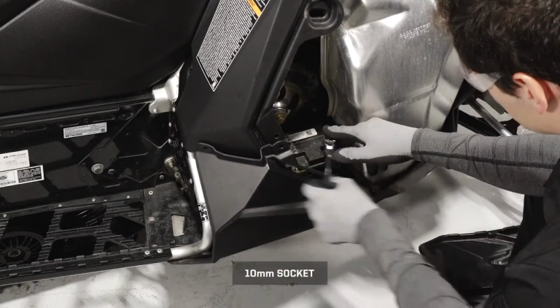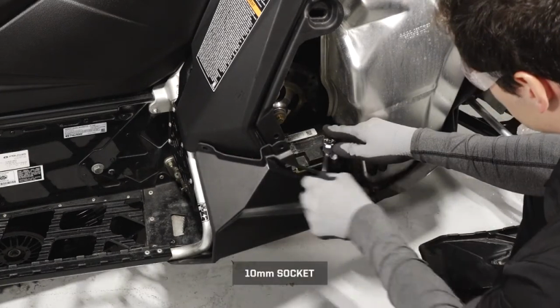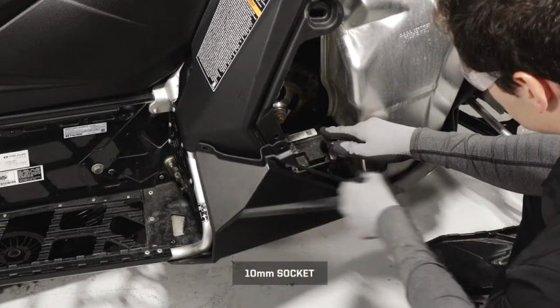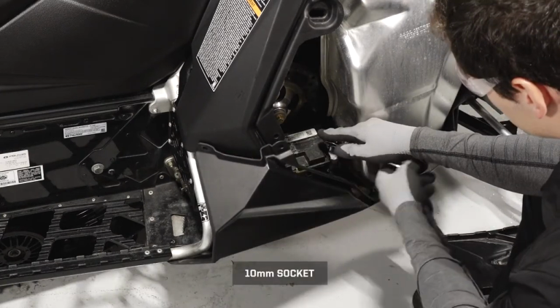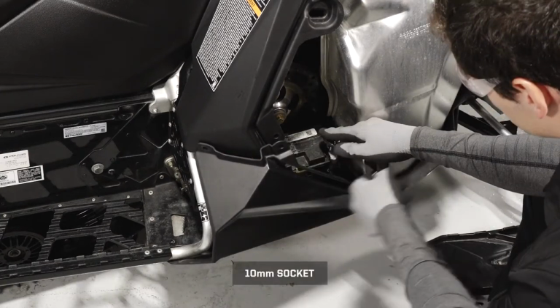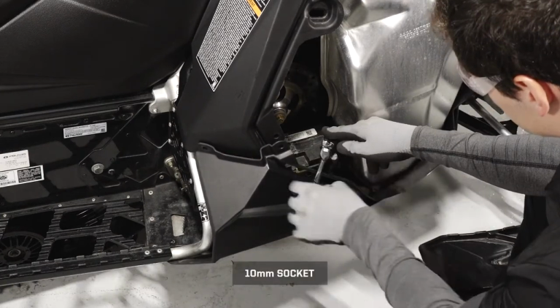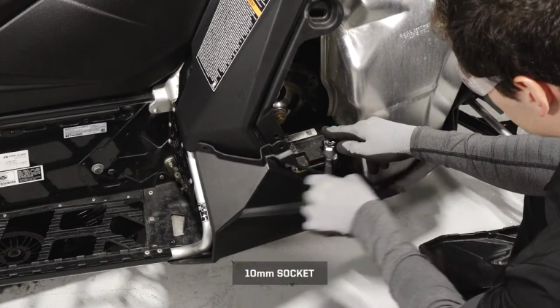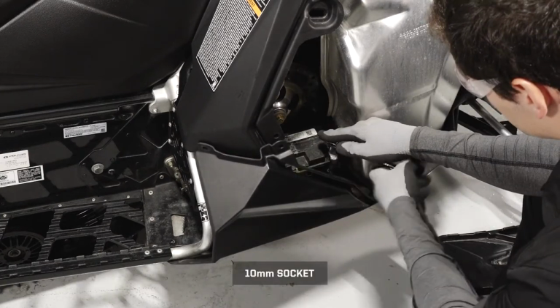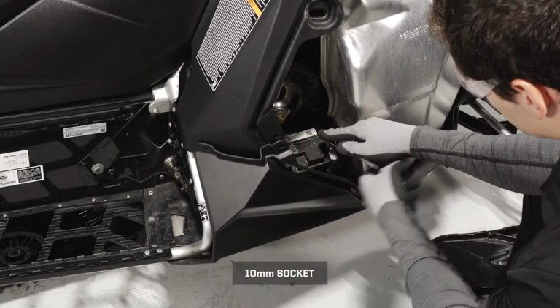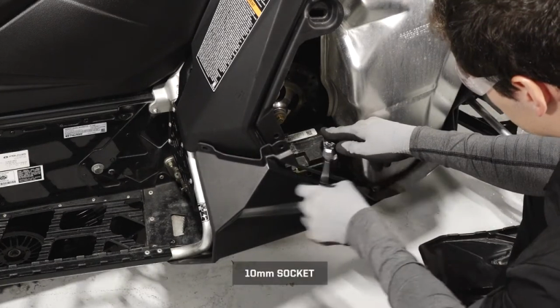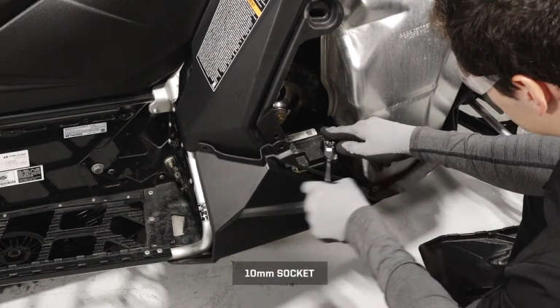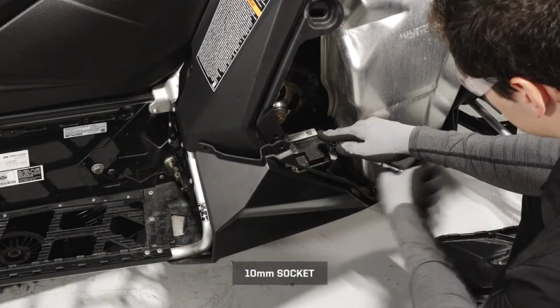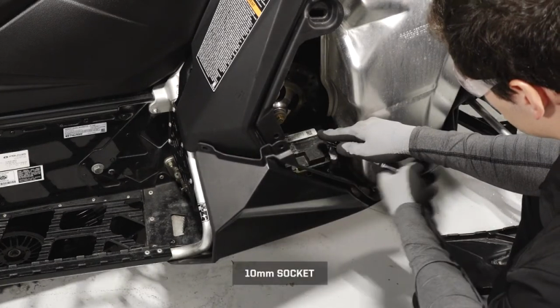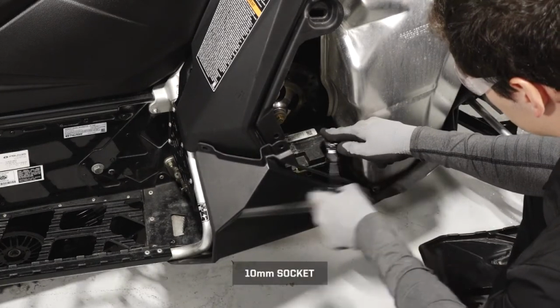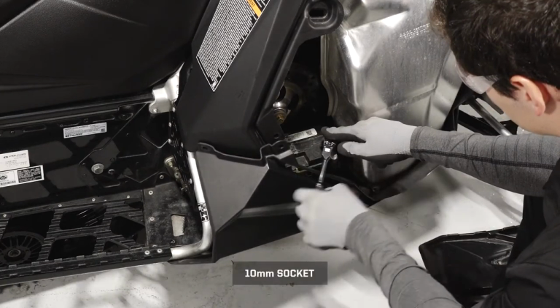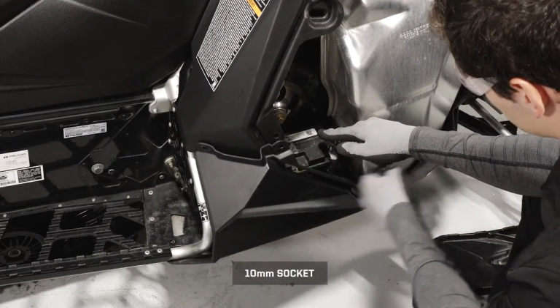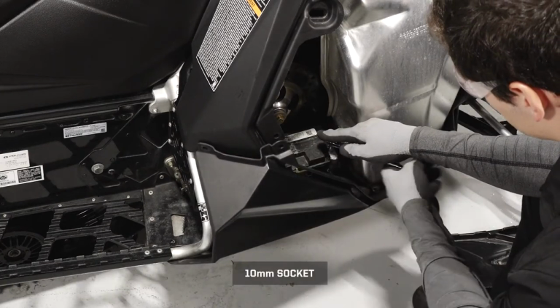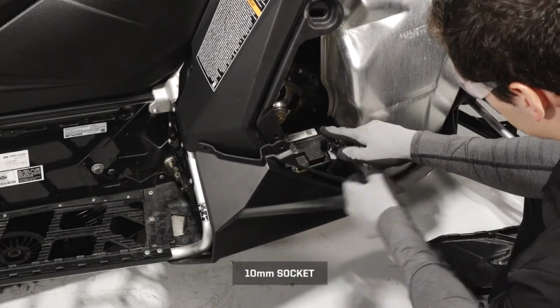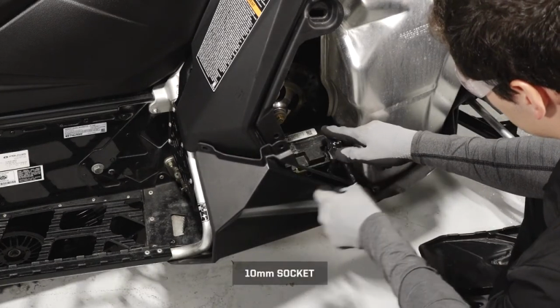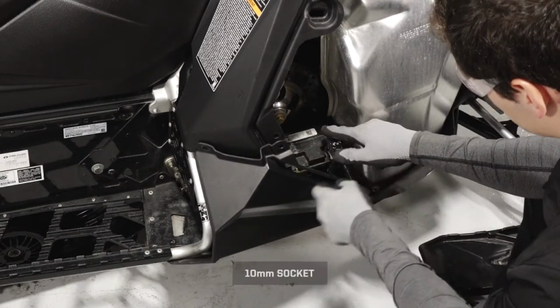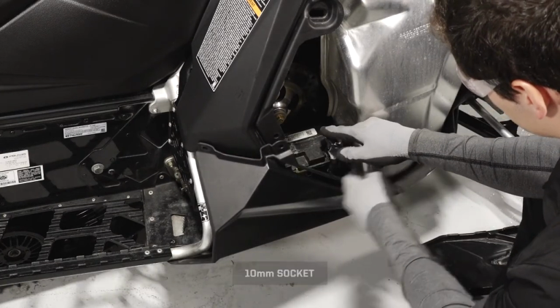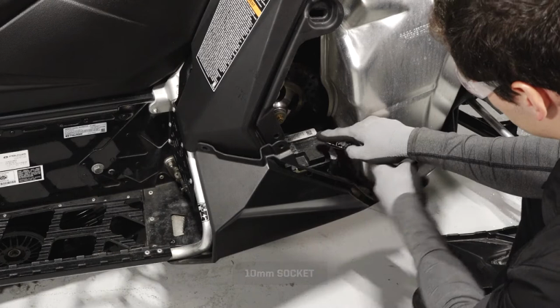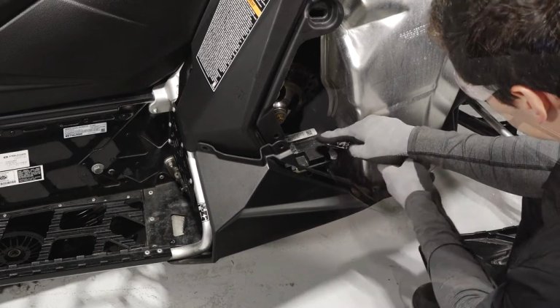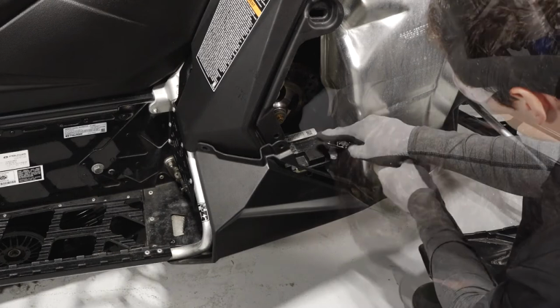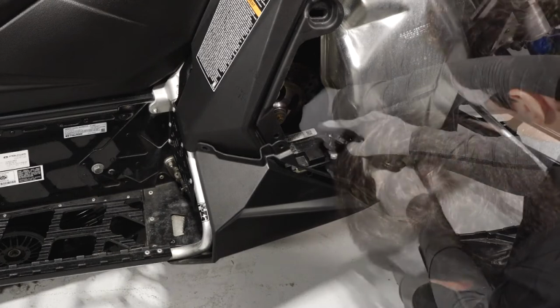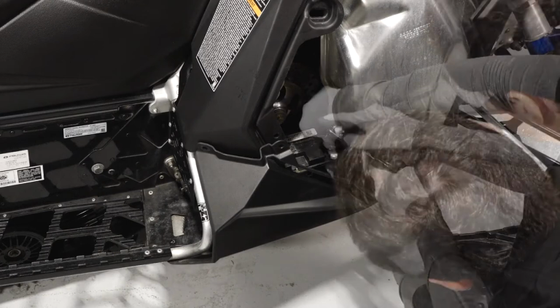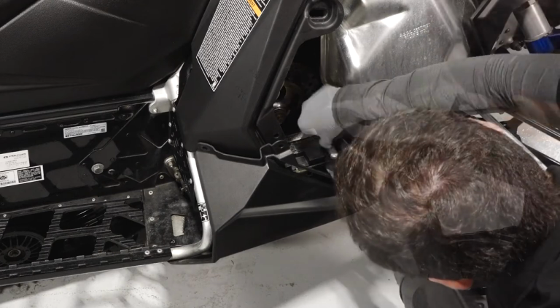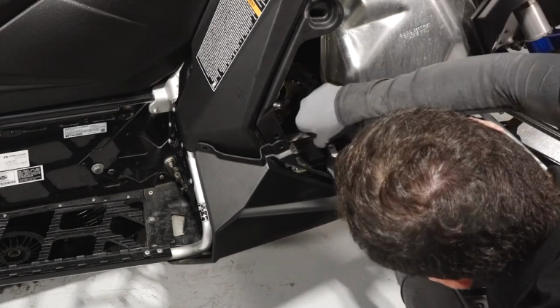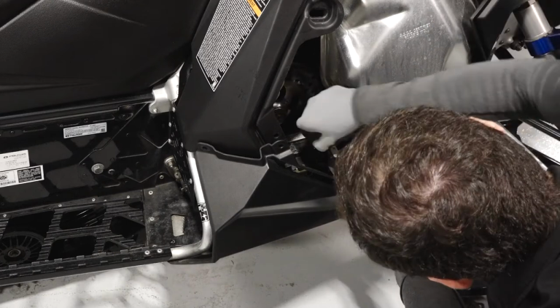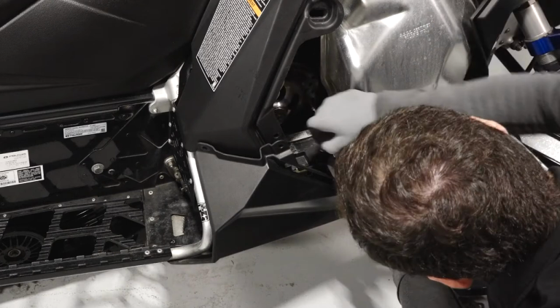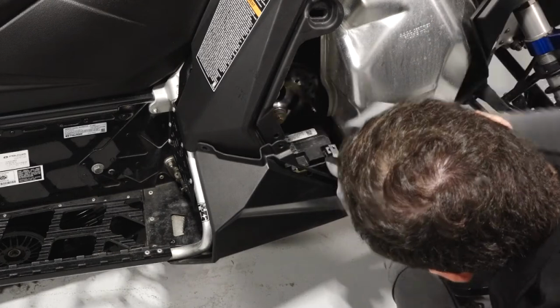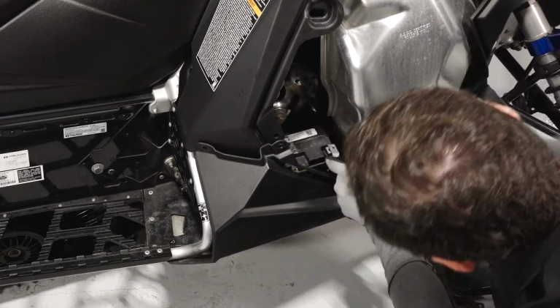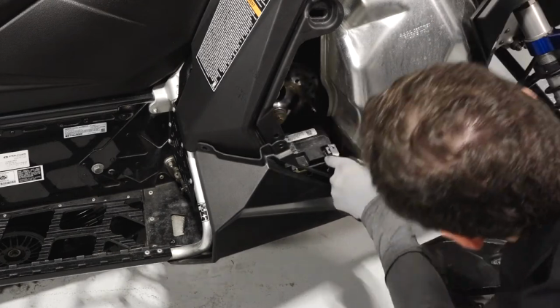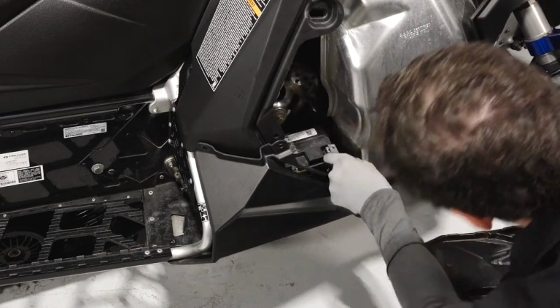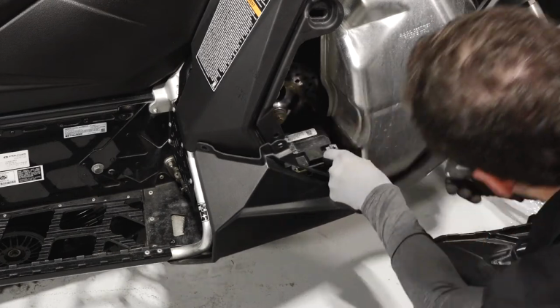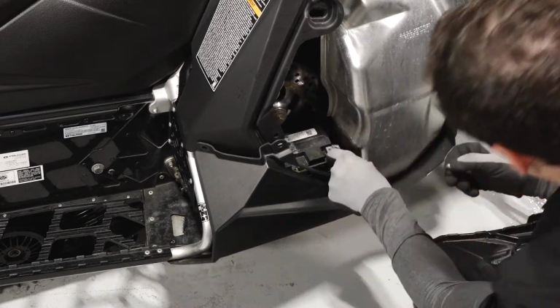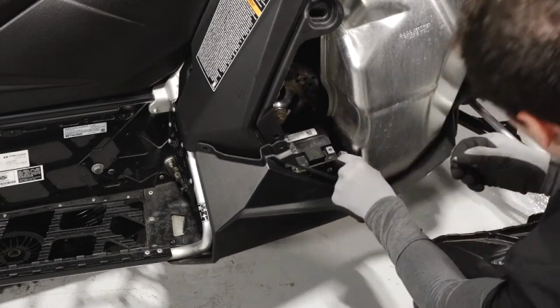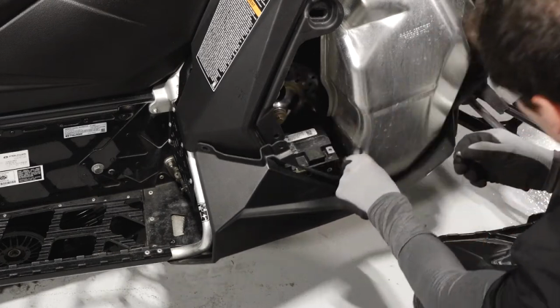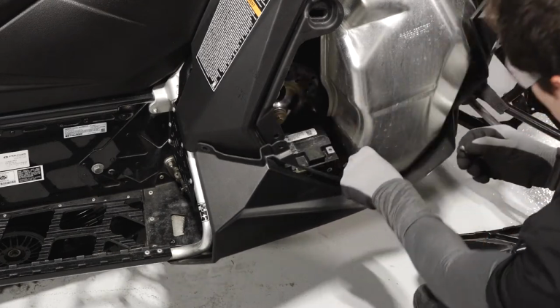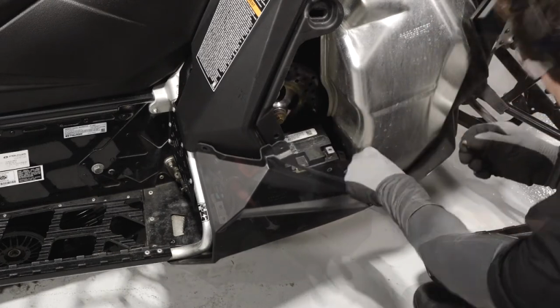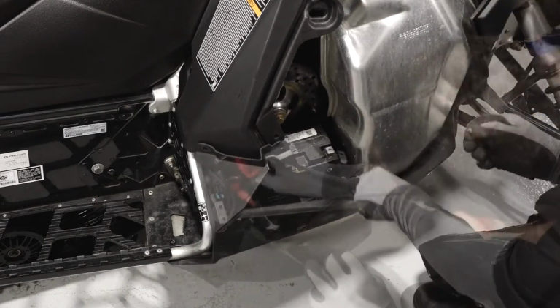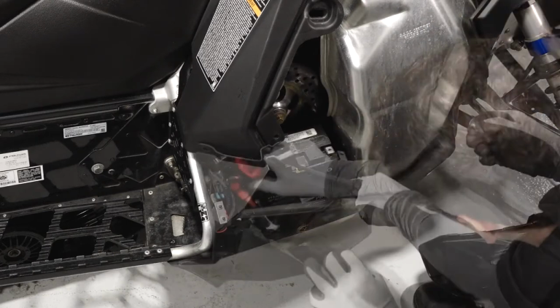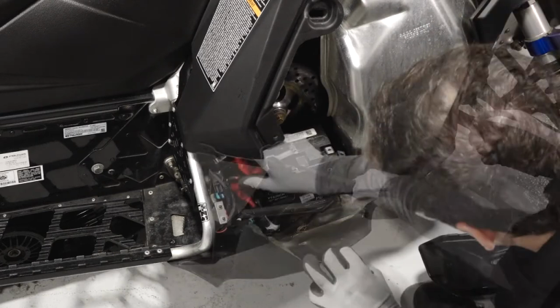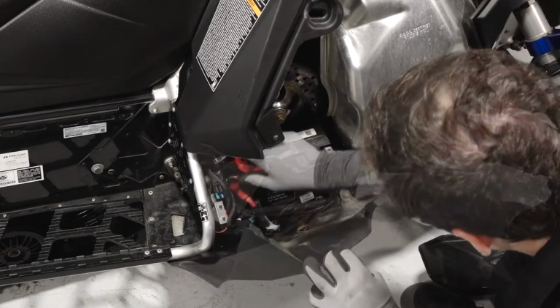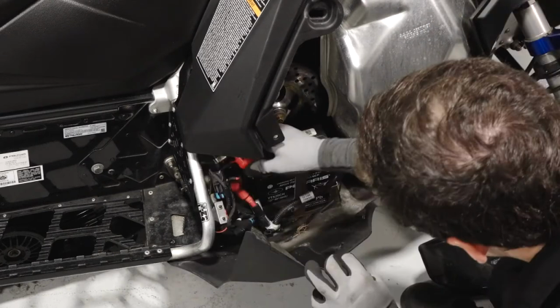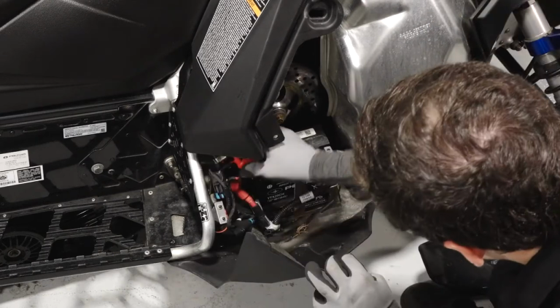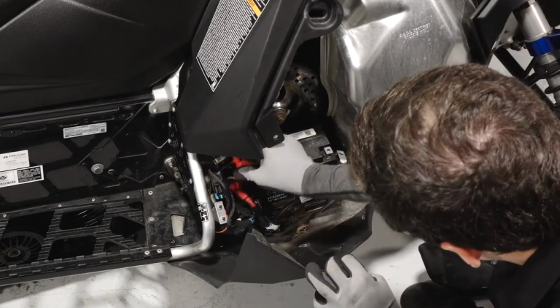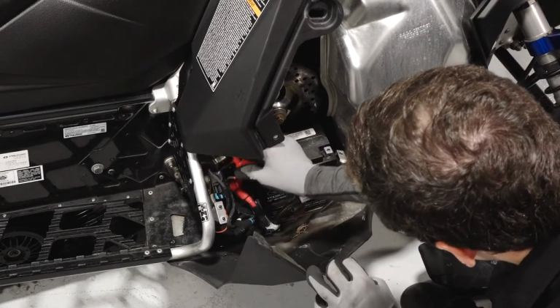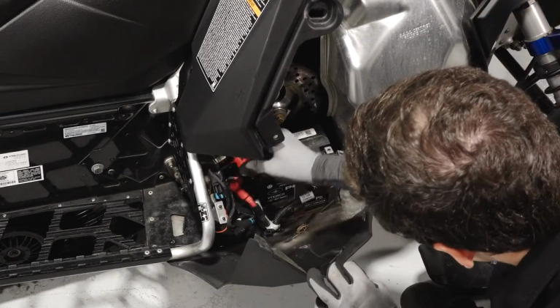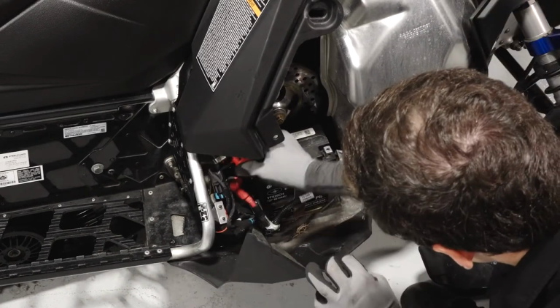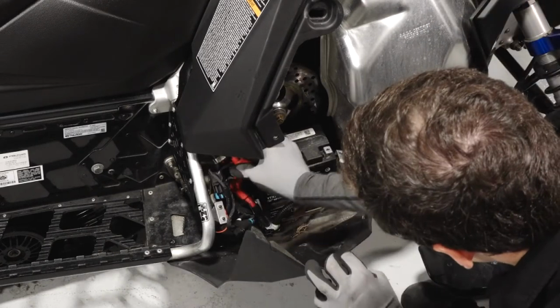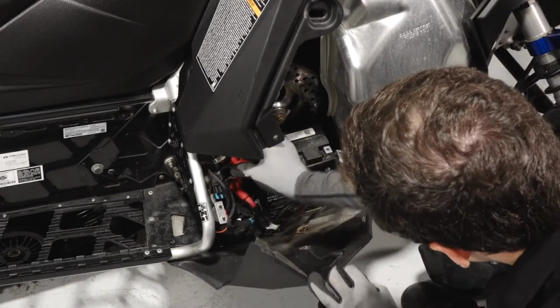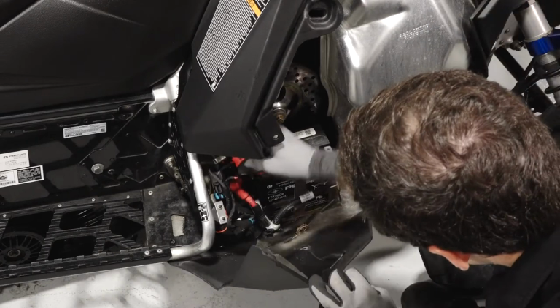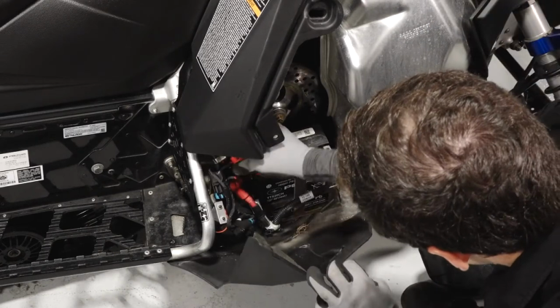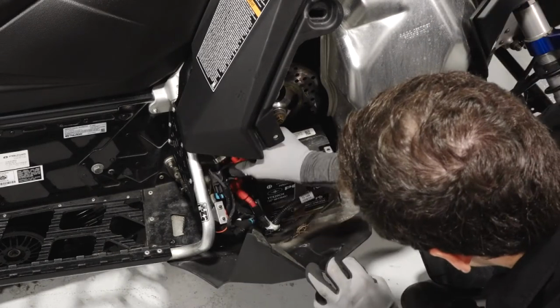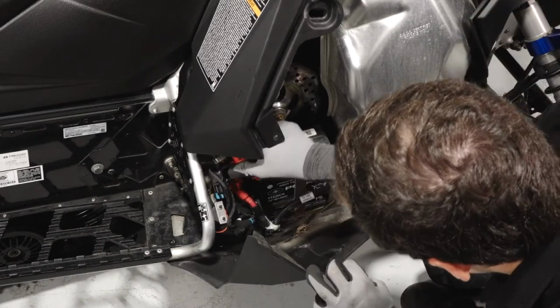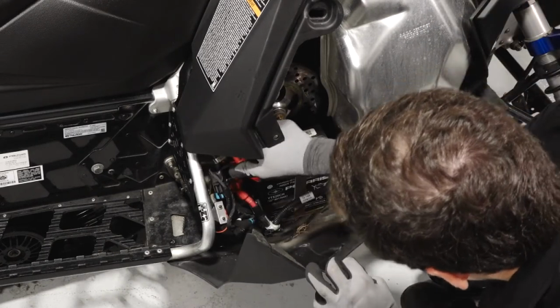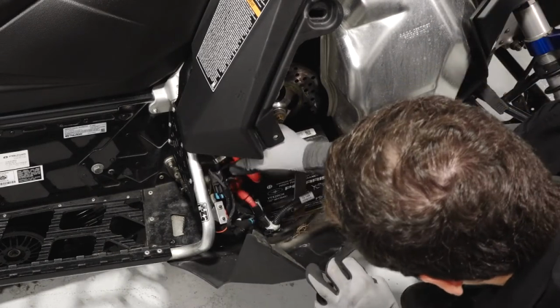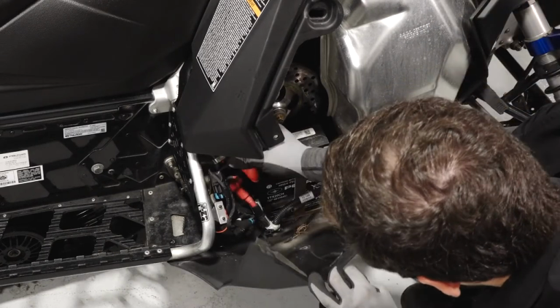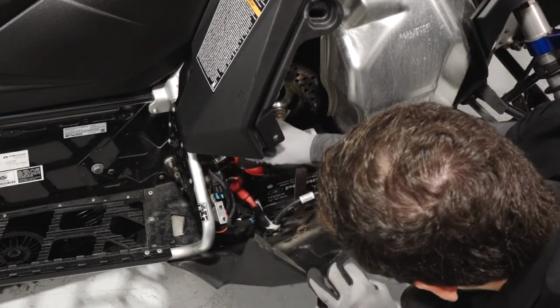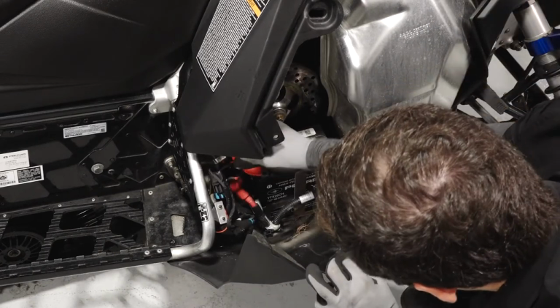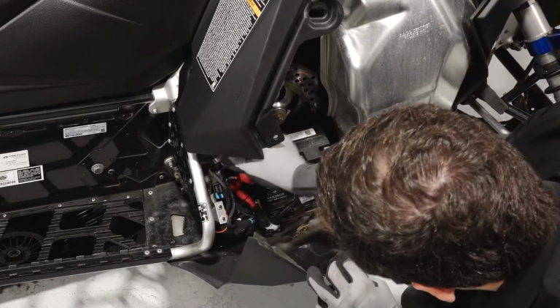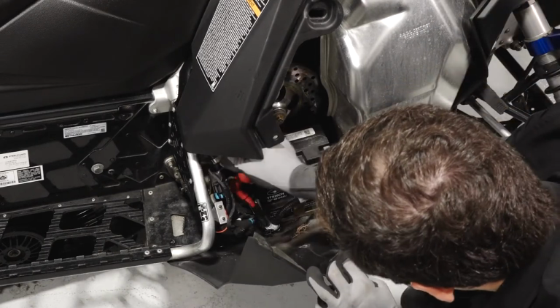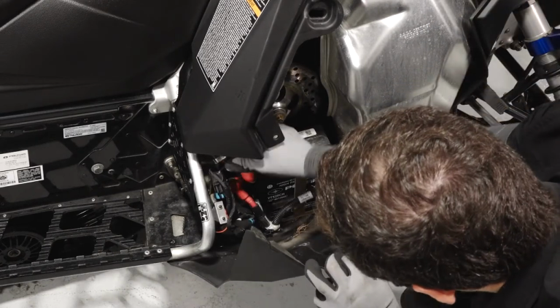Remove the negative battery cable first to prevent arcing and set aside. Then remove the positive cable protector boot.